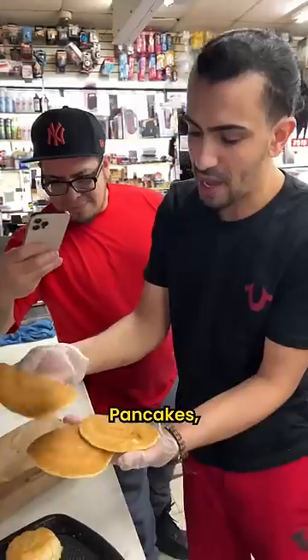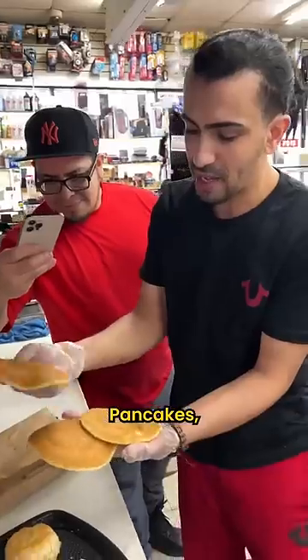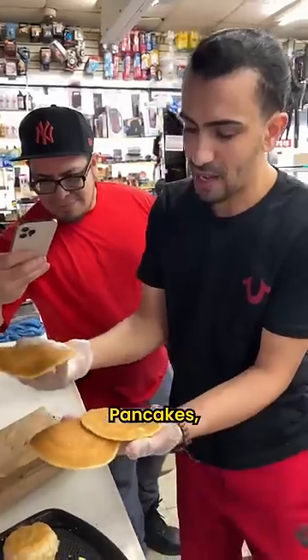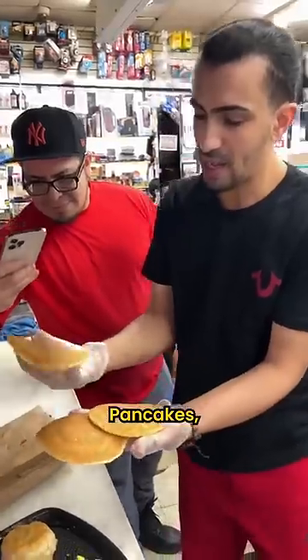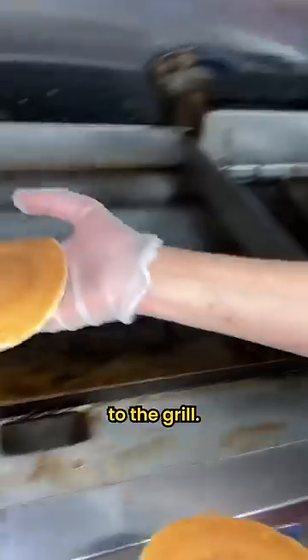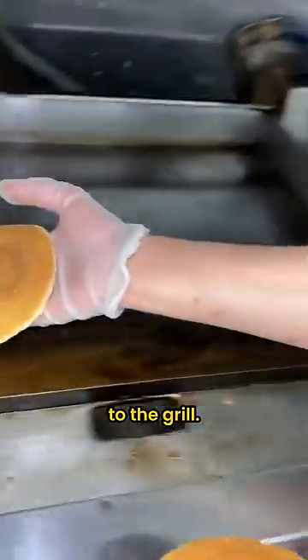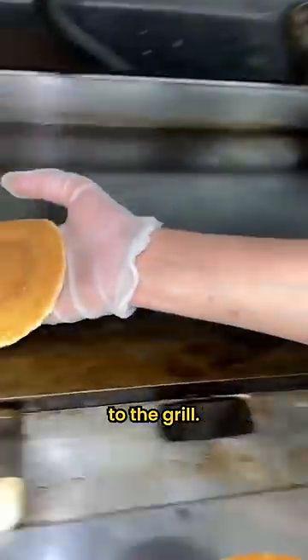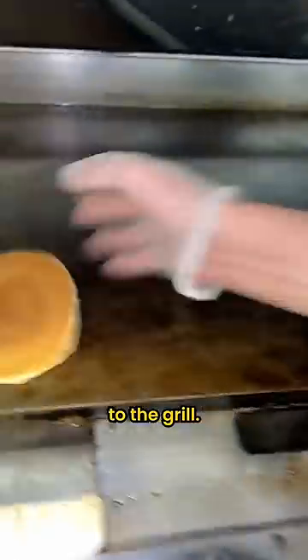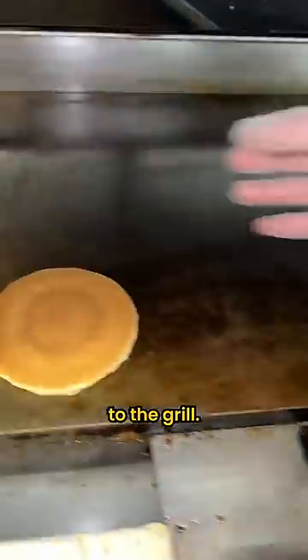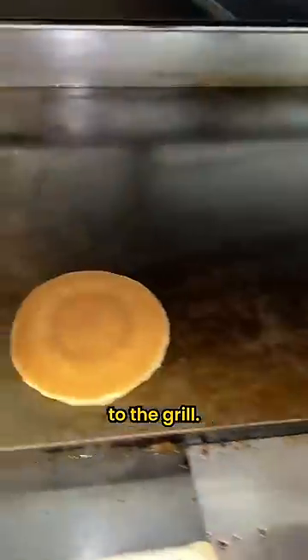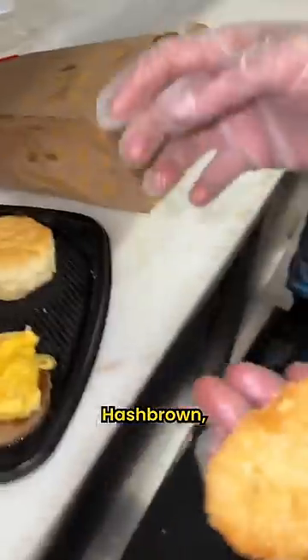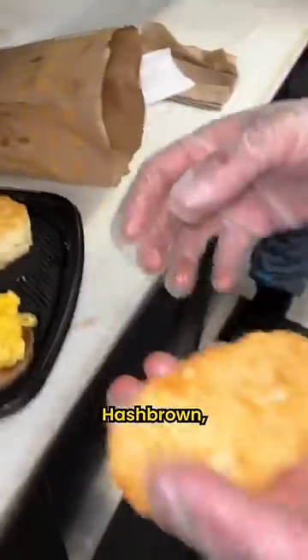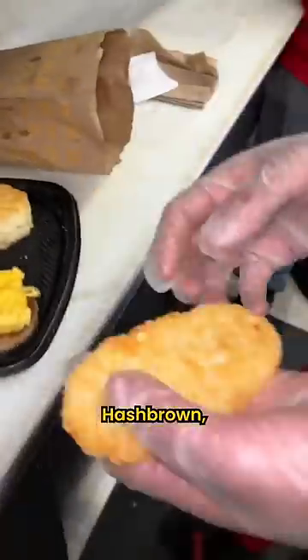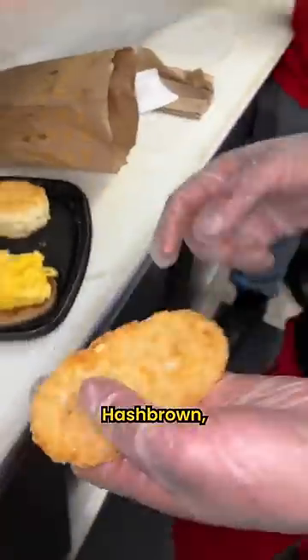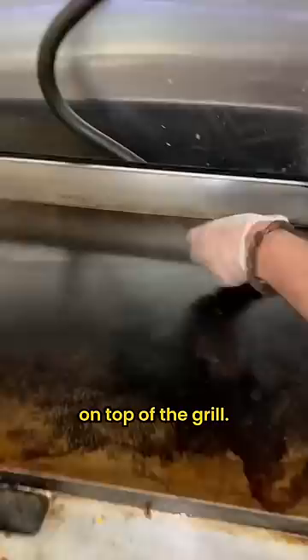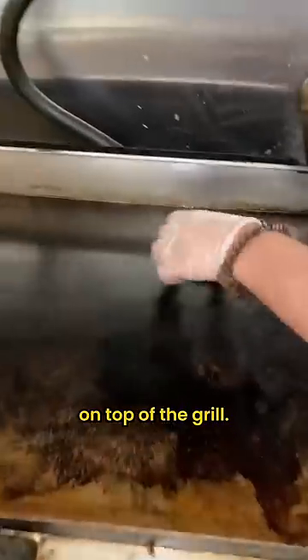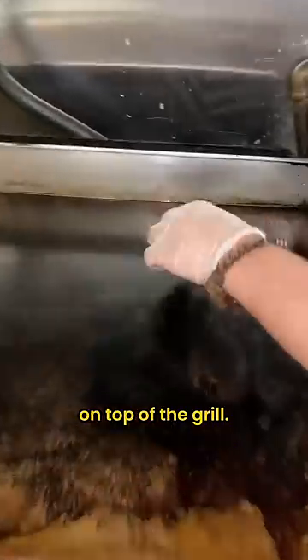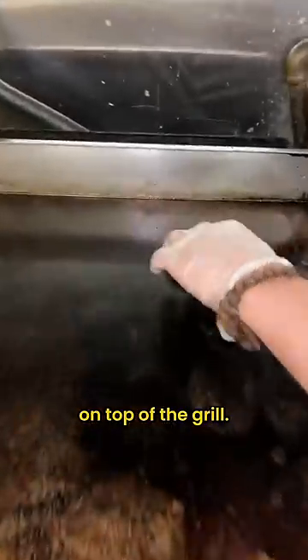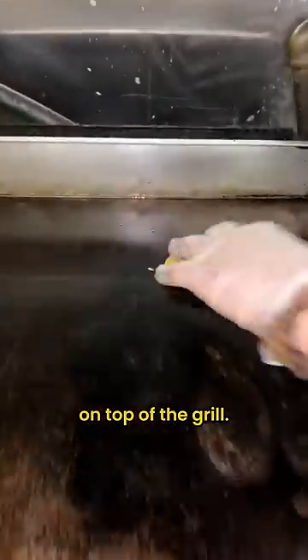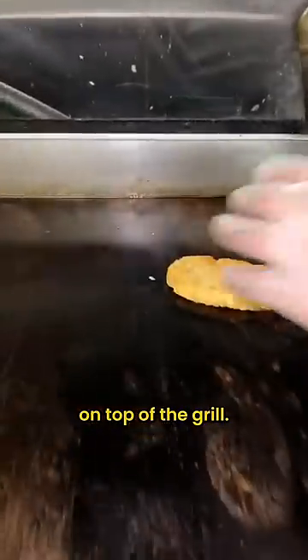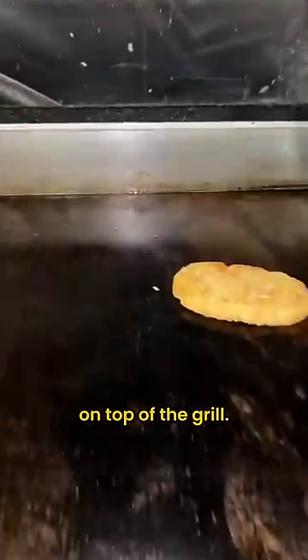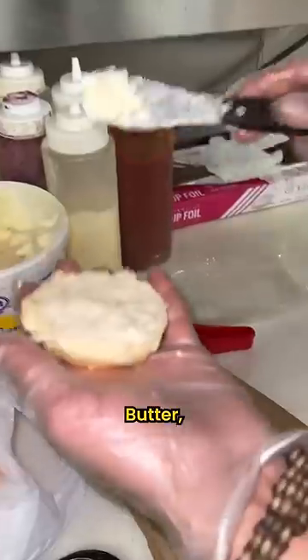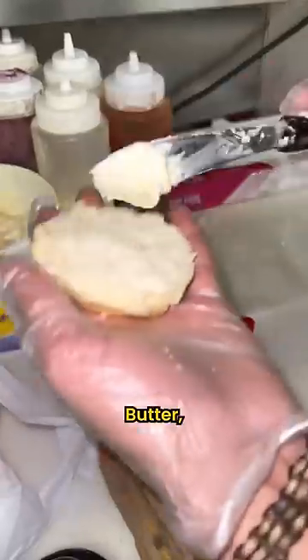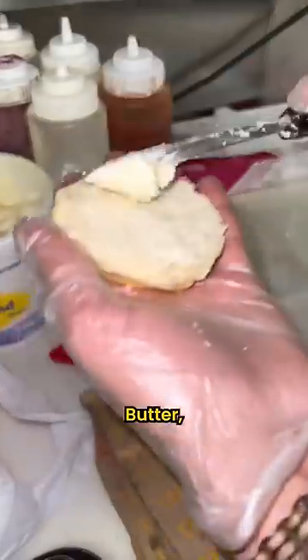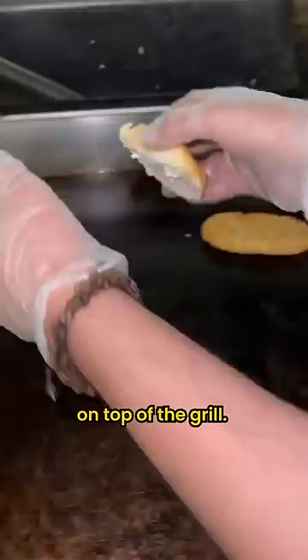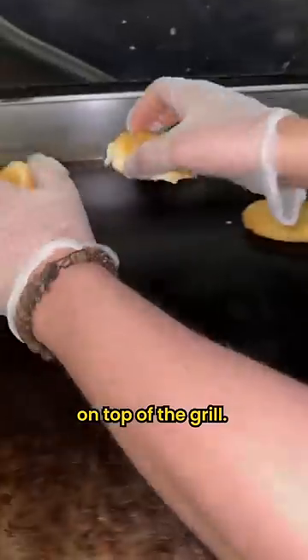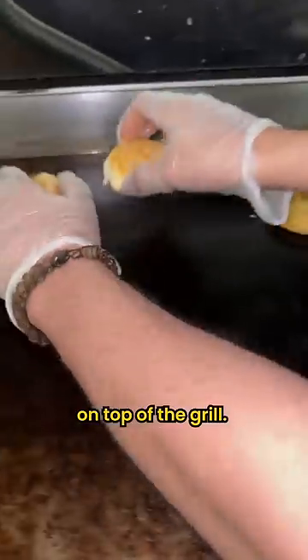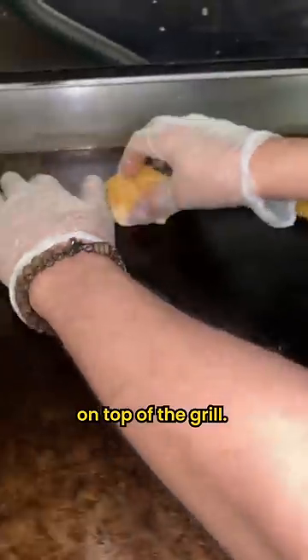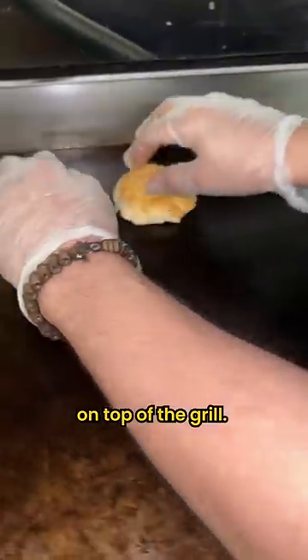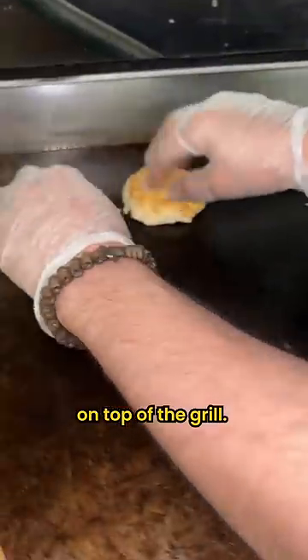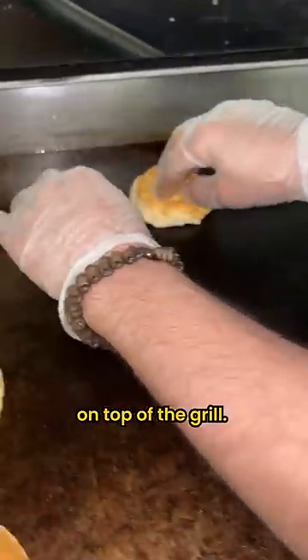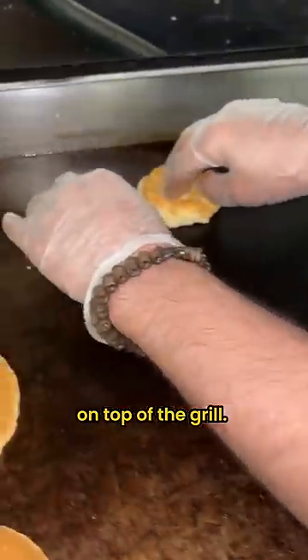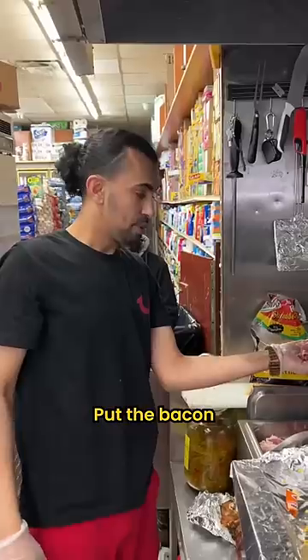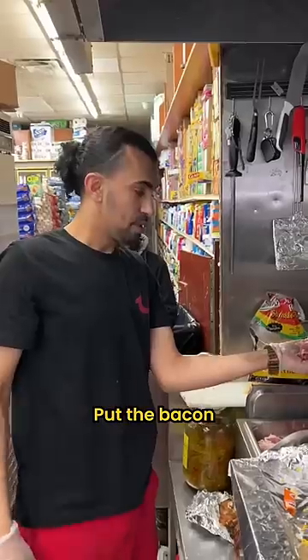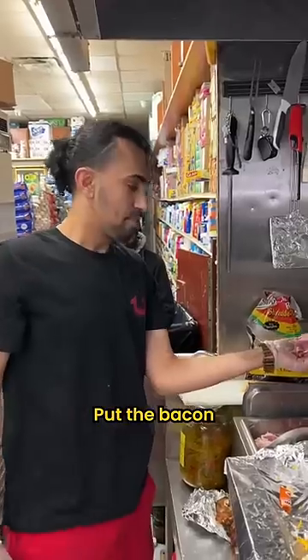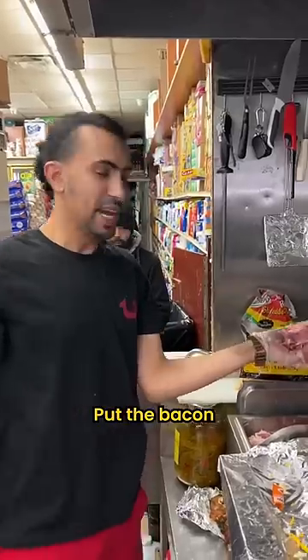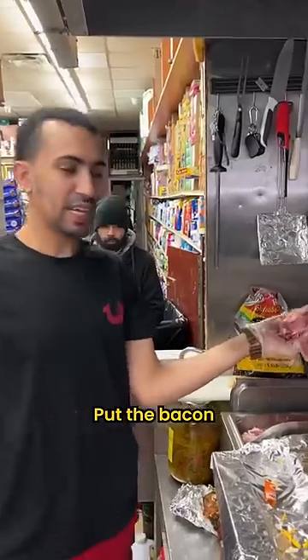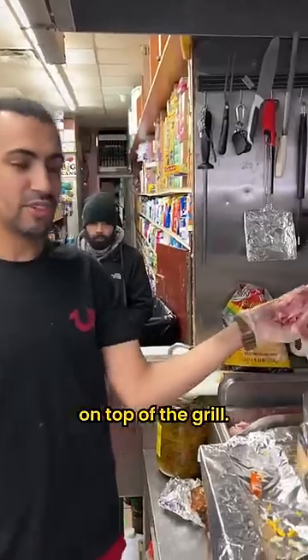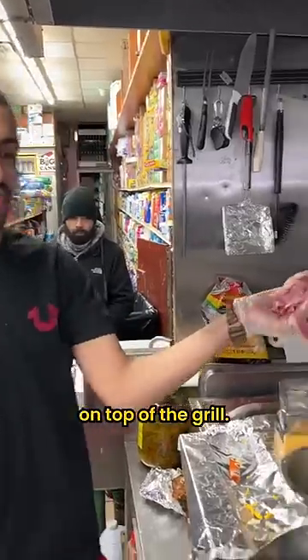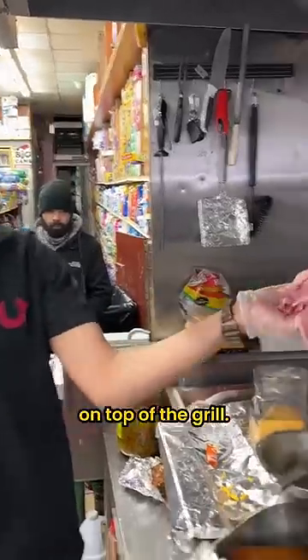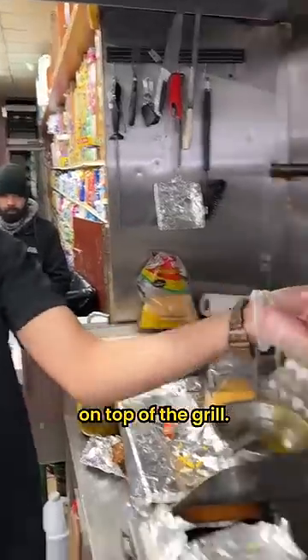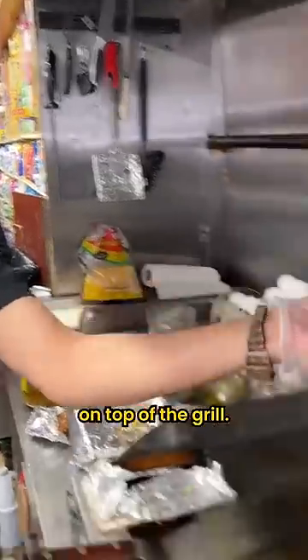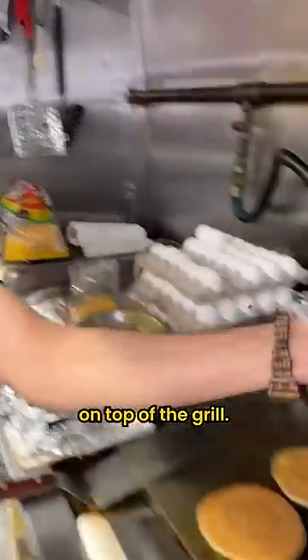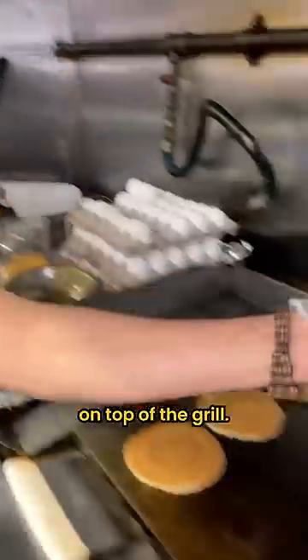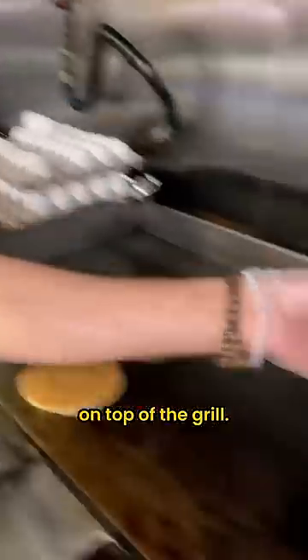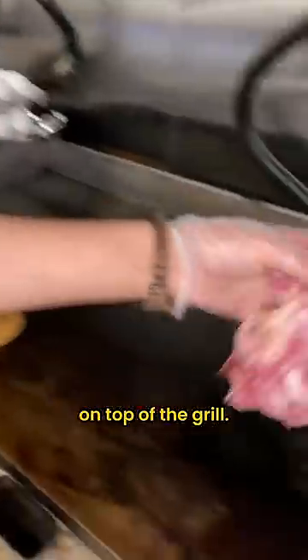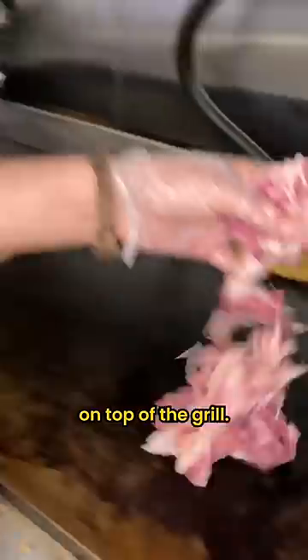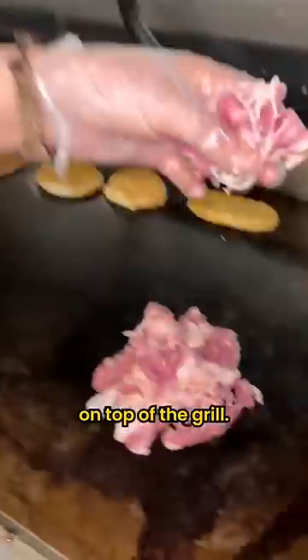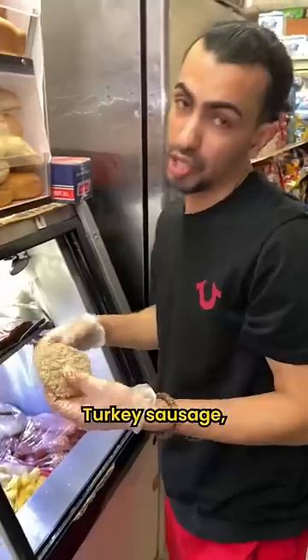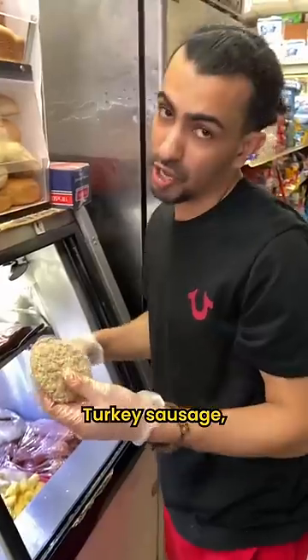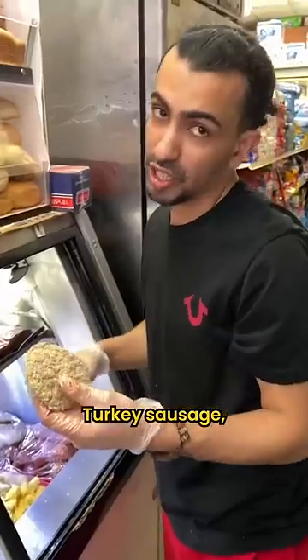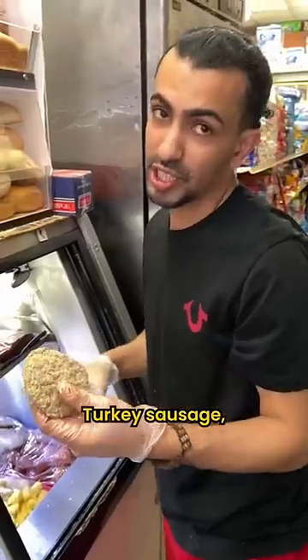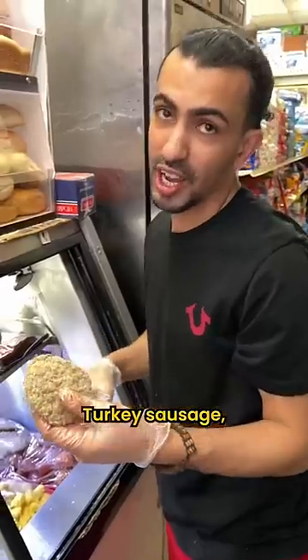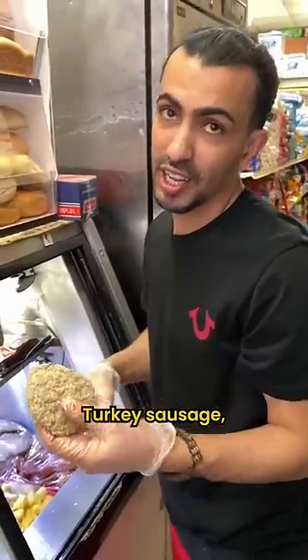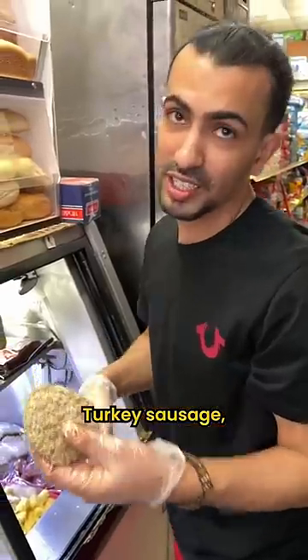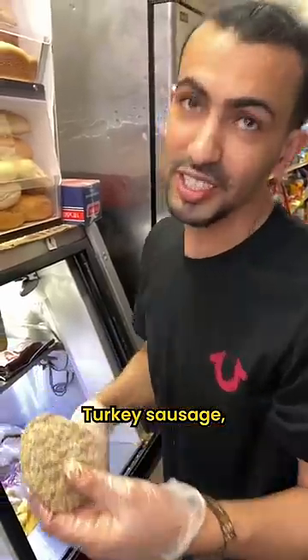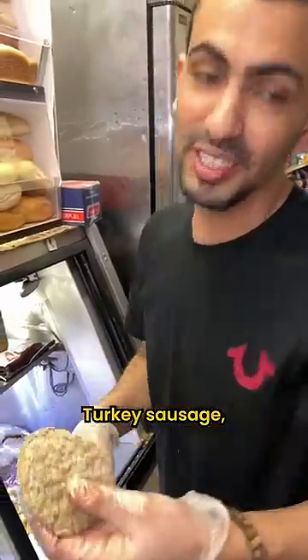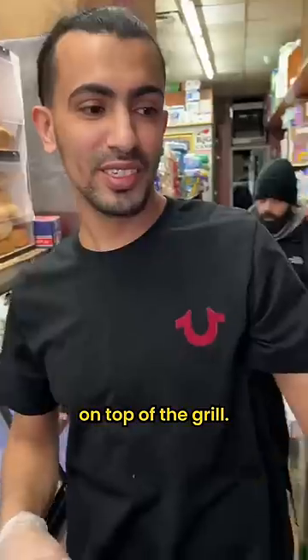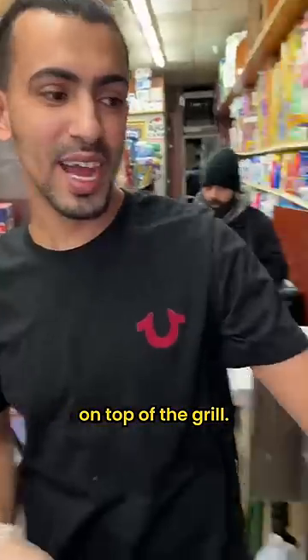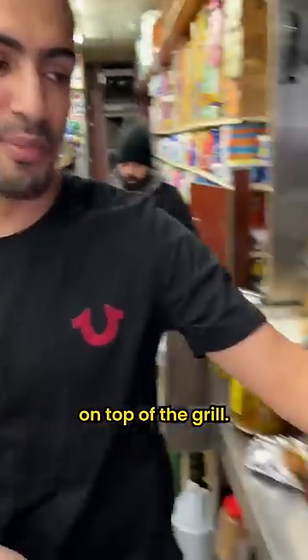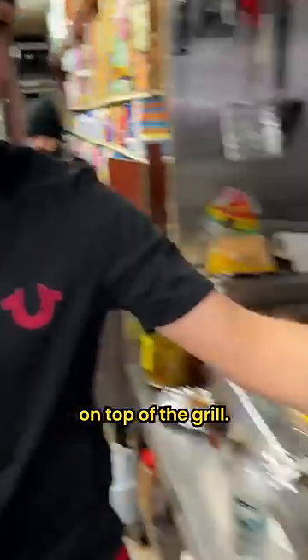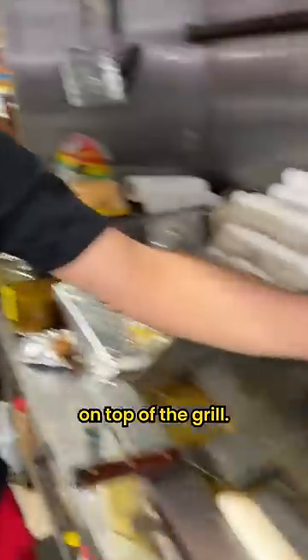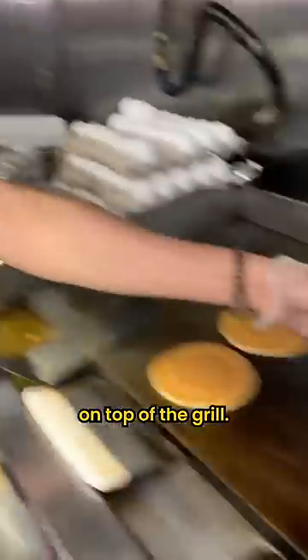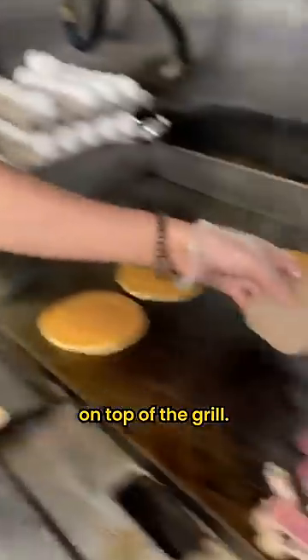Pancake to the grill. Hash brown, top of the grill. Butter, top of the grill. Put the bacon on top of the grill. Turkey sausage on top of the grill.